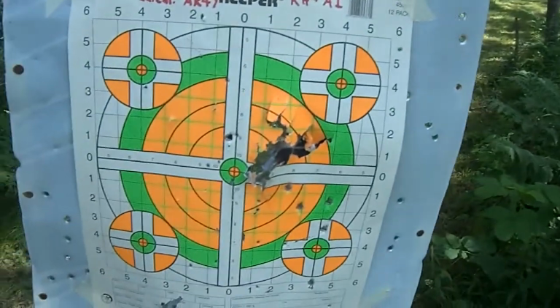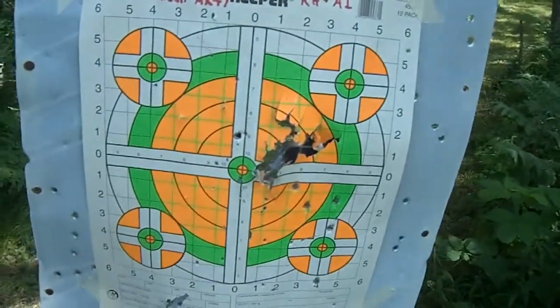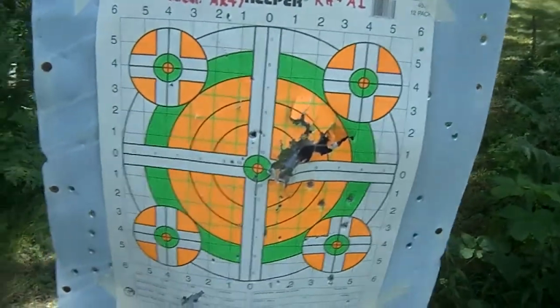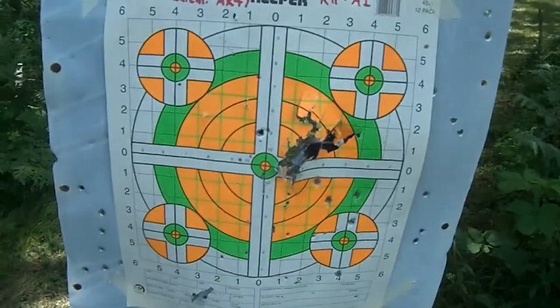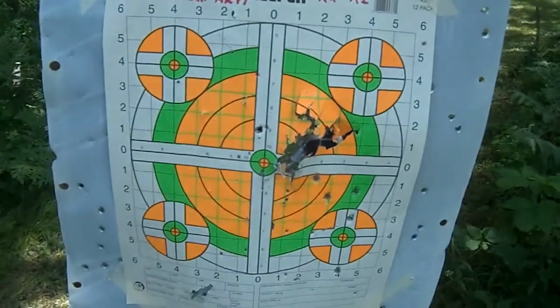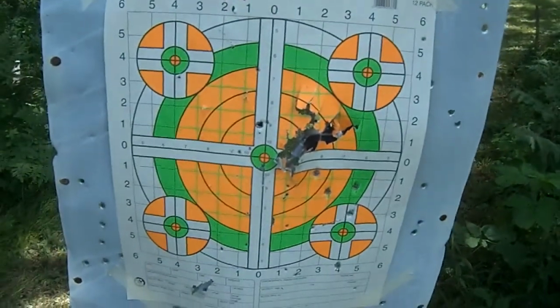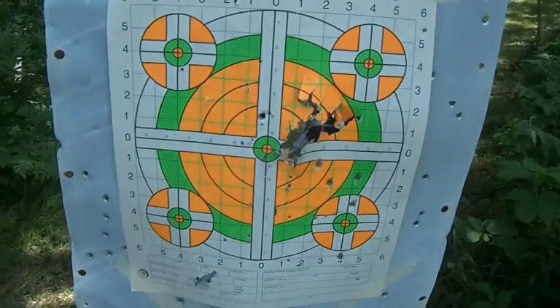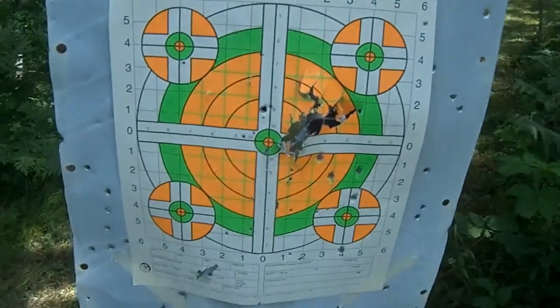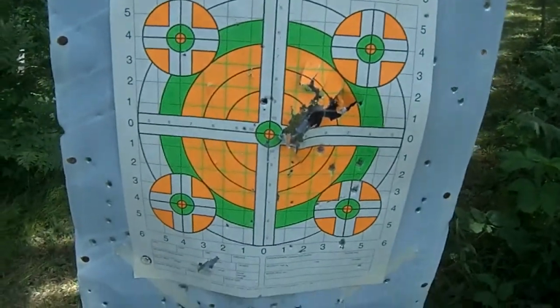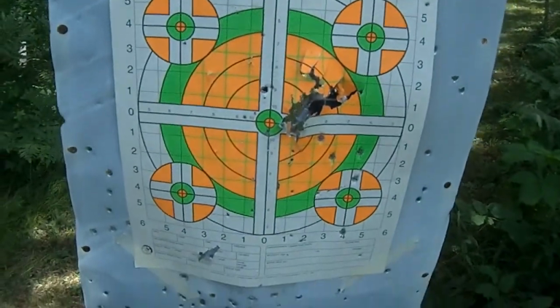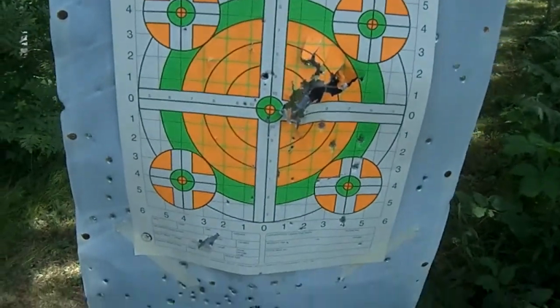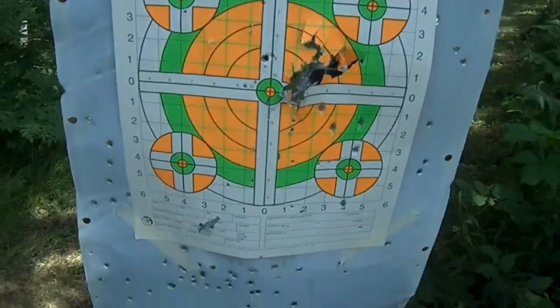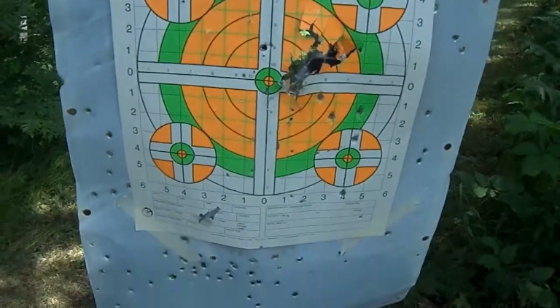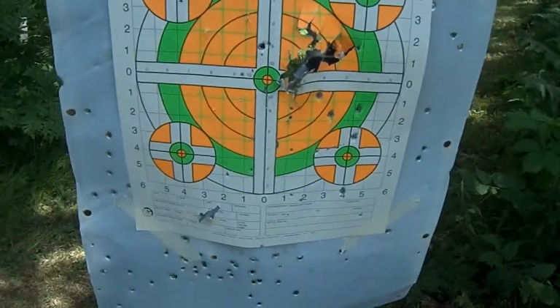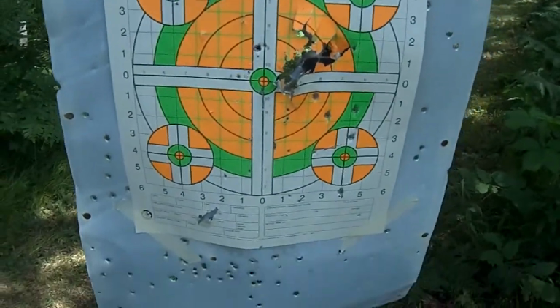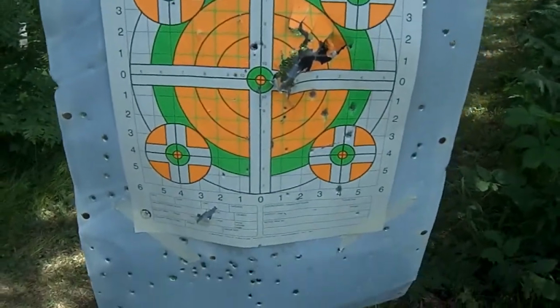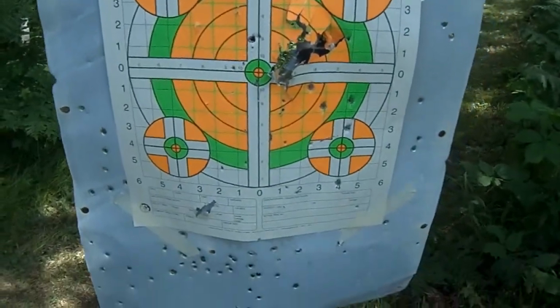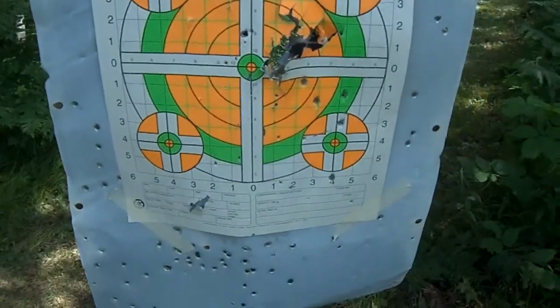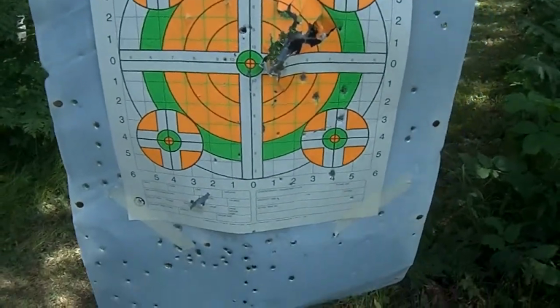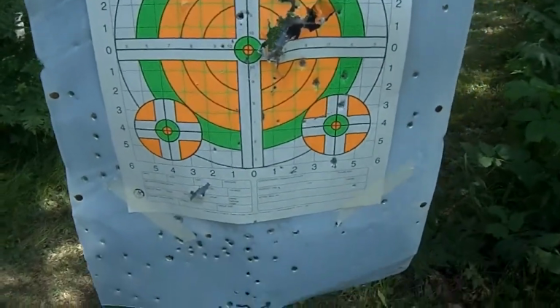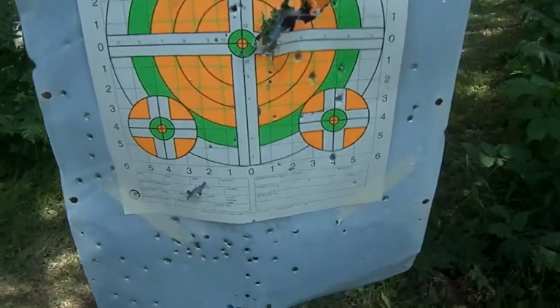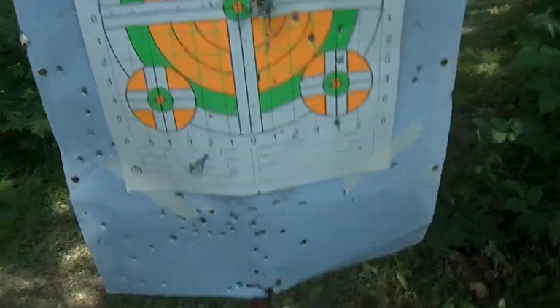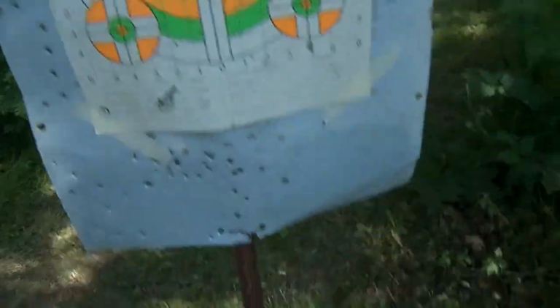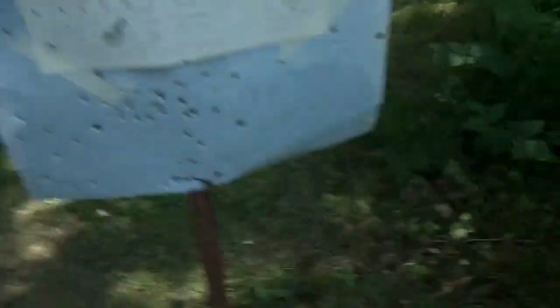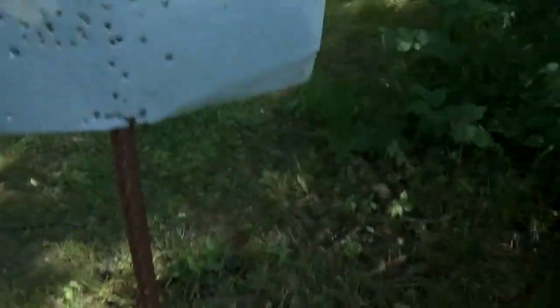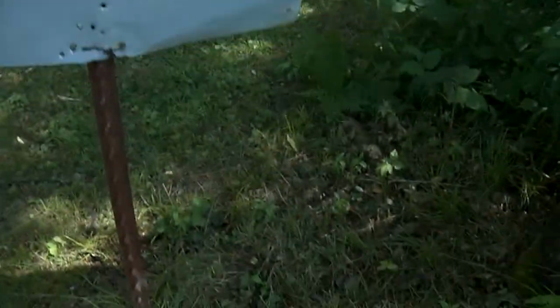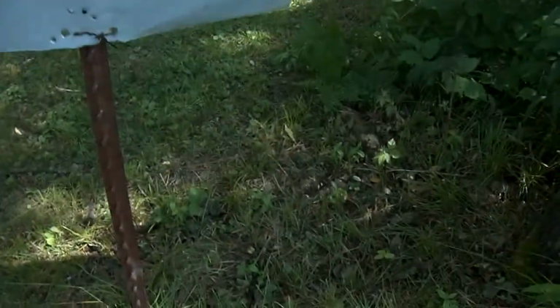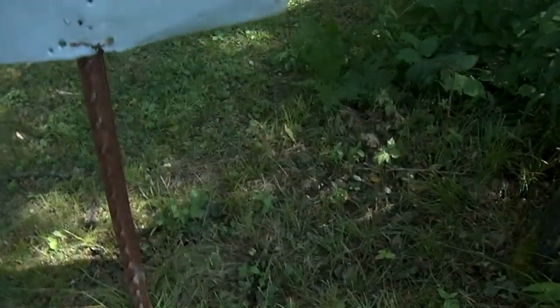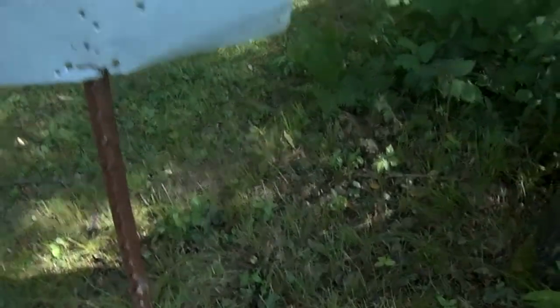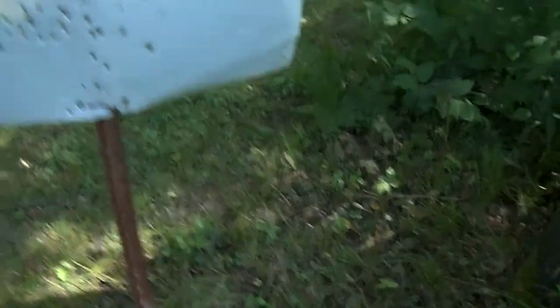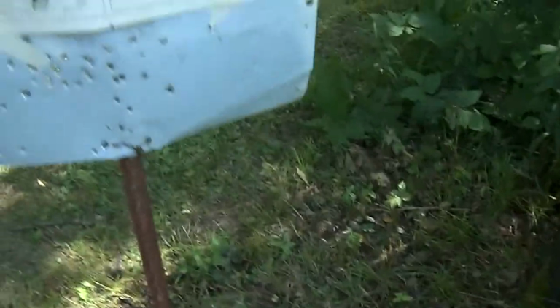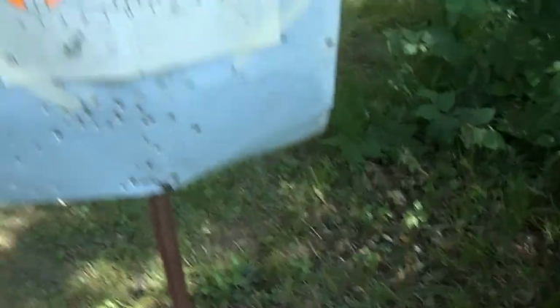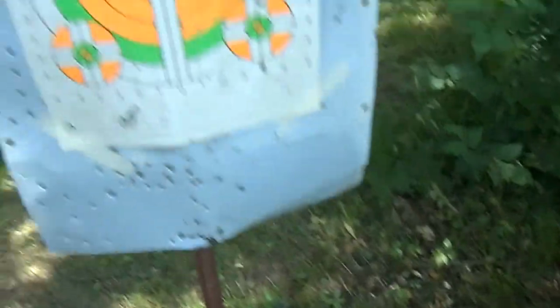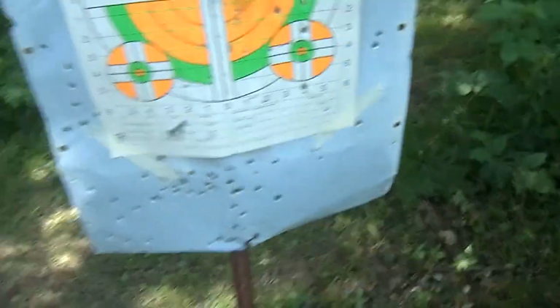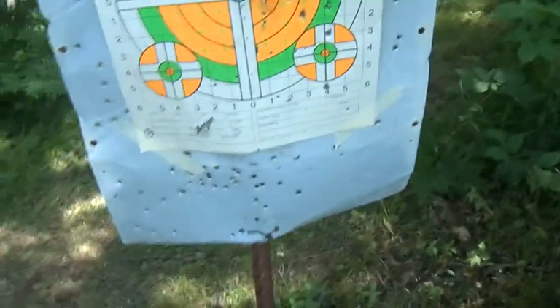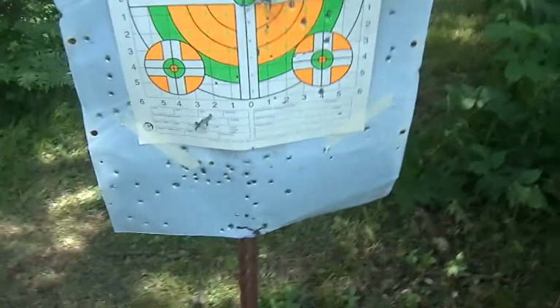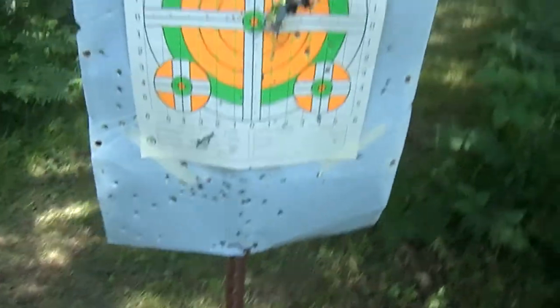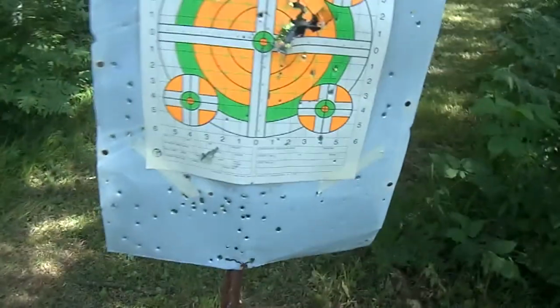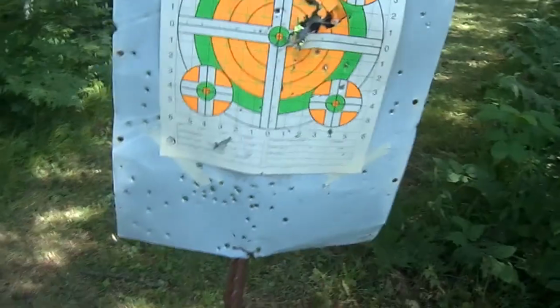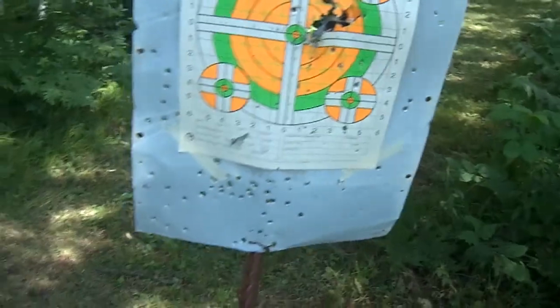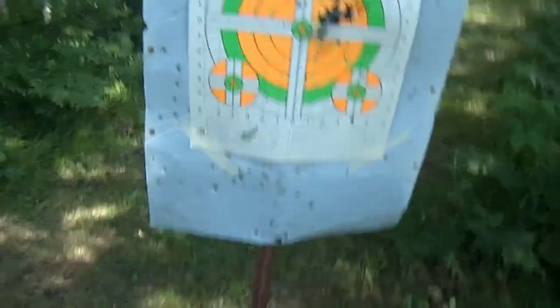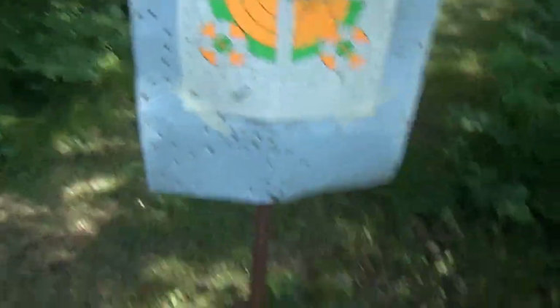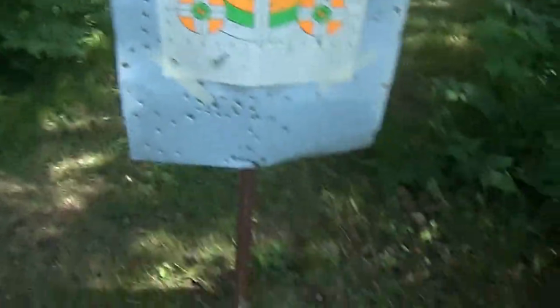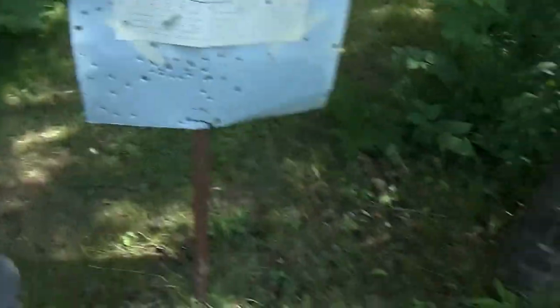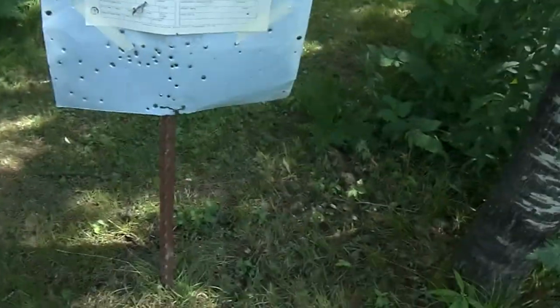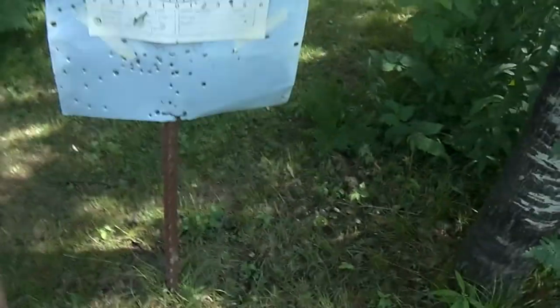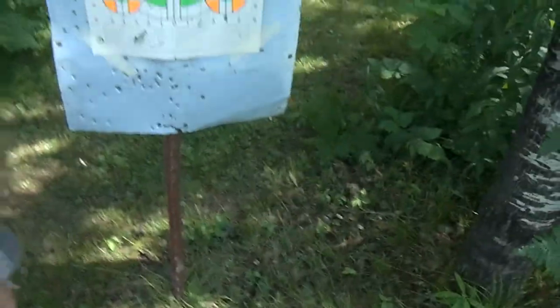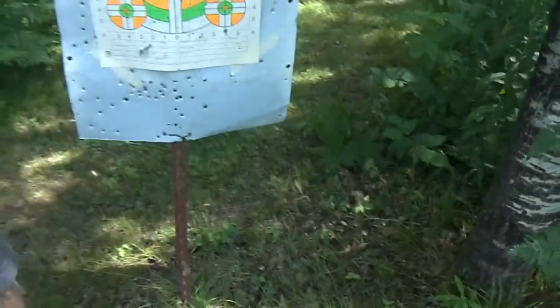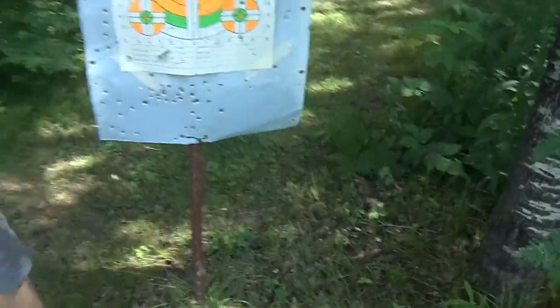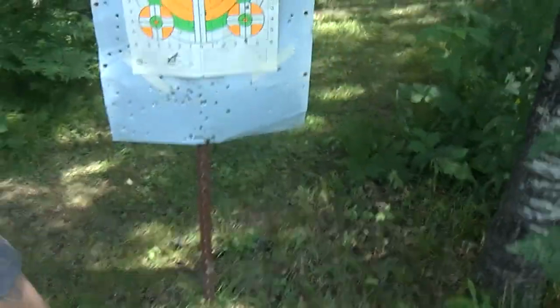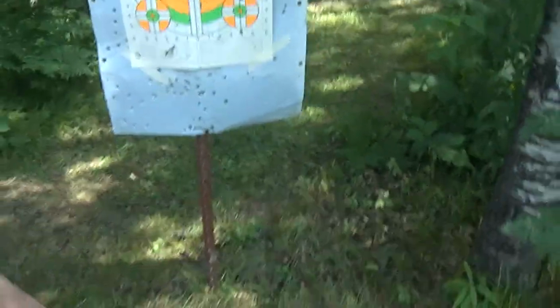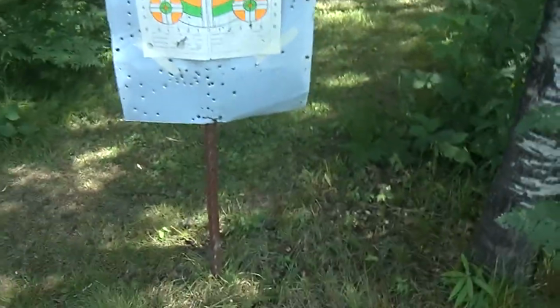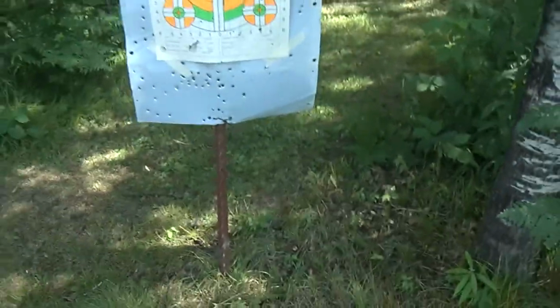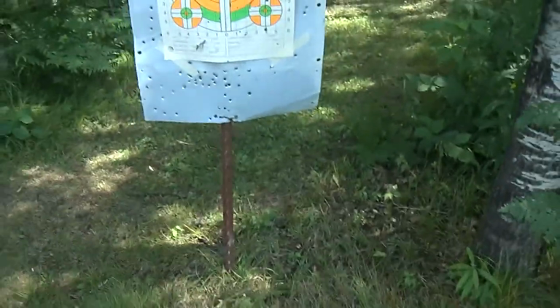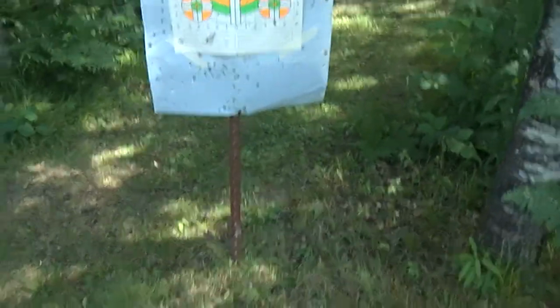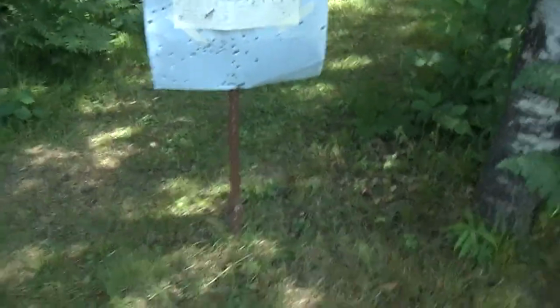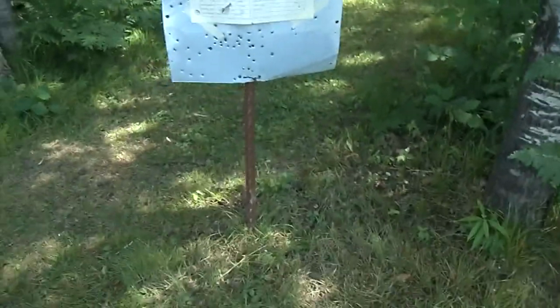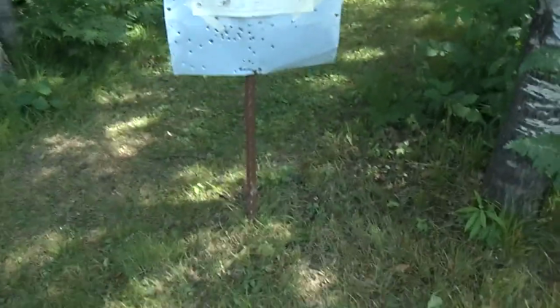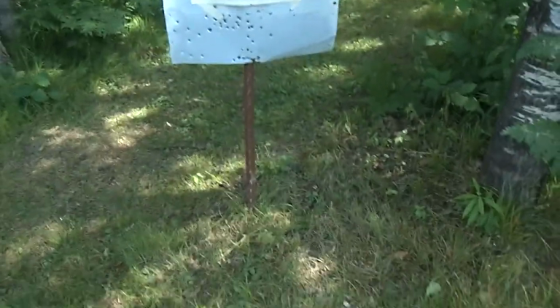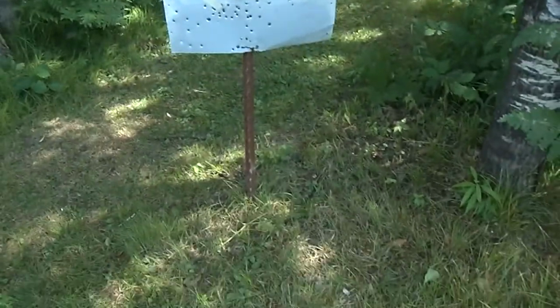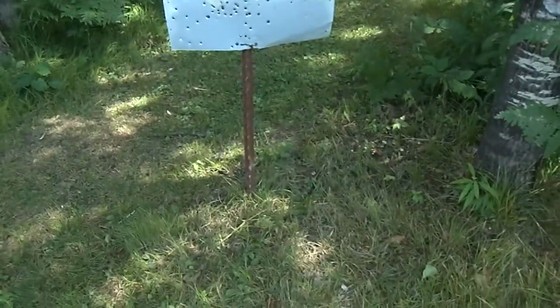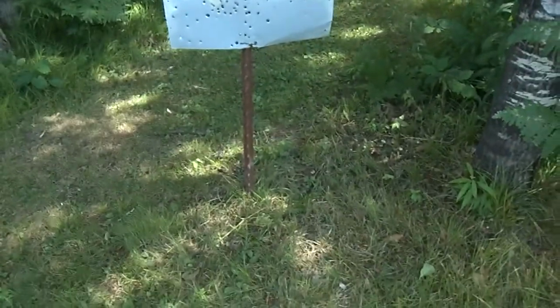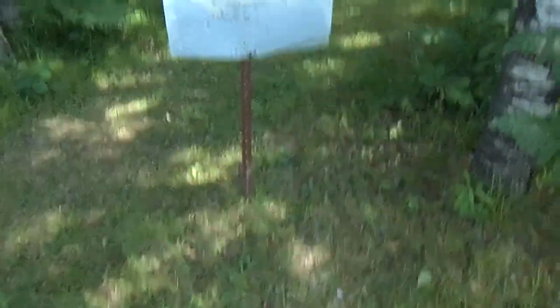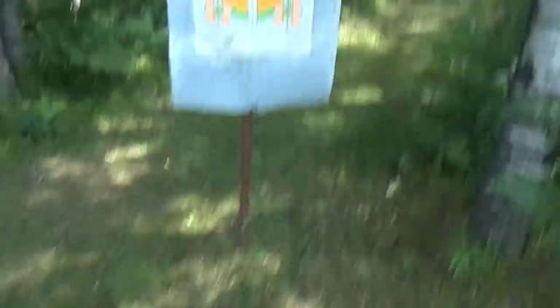Holy crap. Well, that really ripped the hell out of that metal. Let me get a picture of that. Wow.